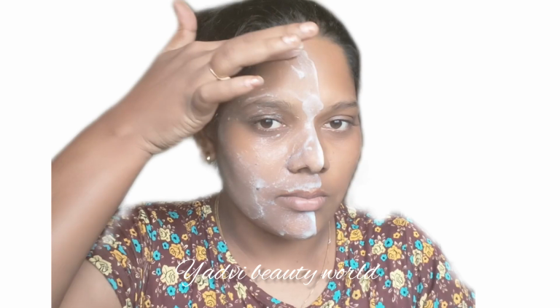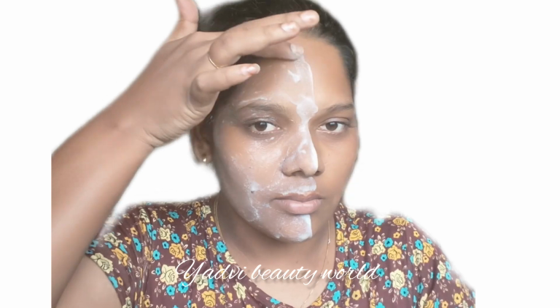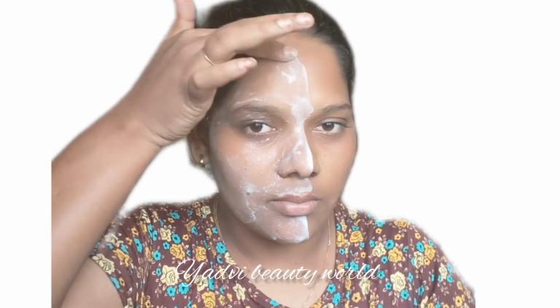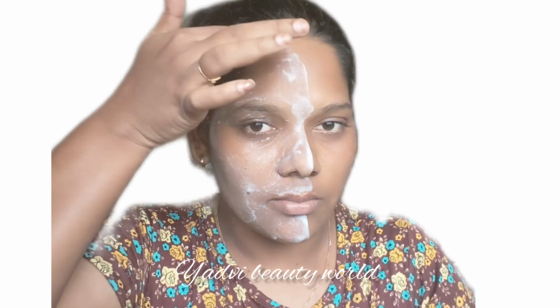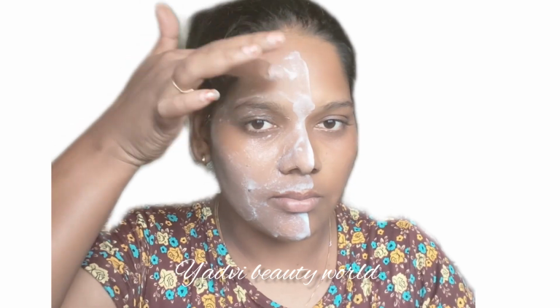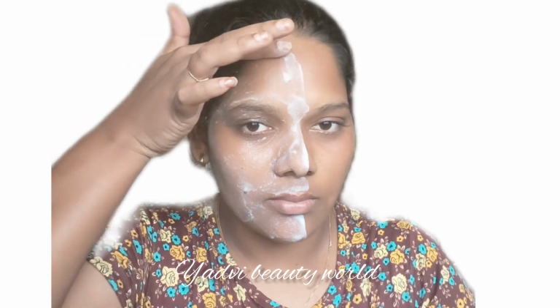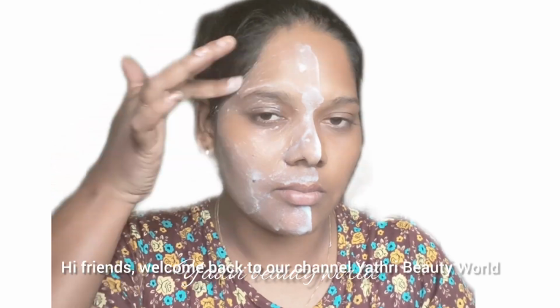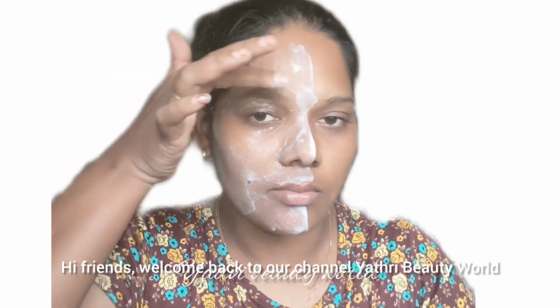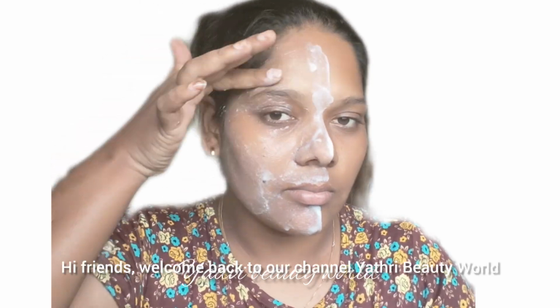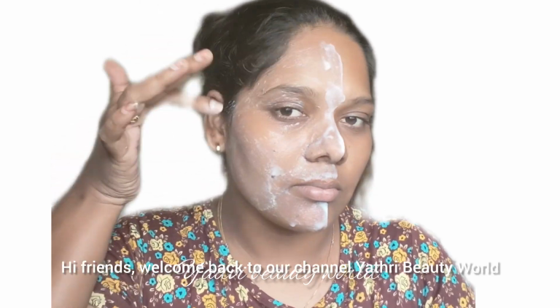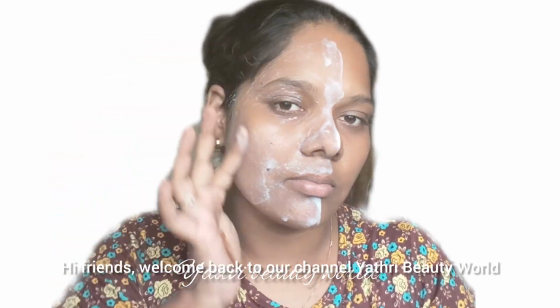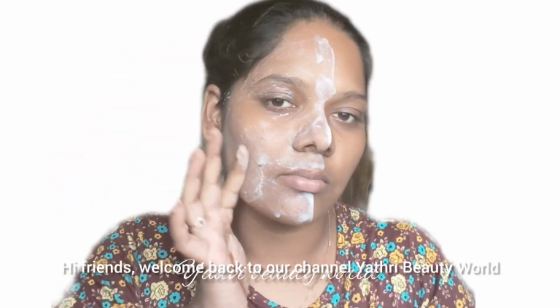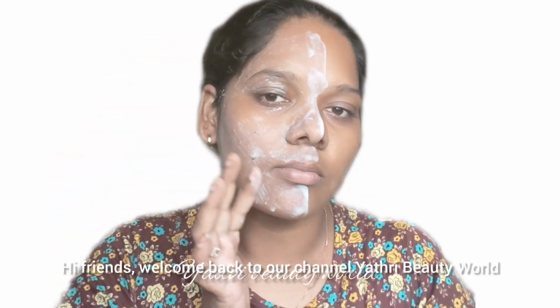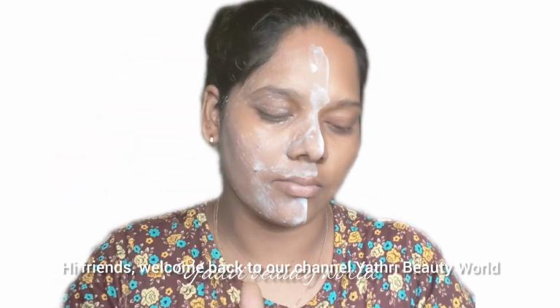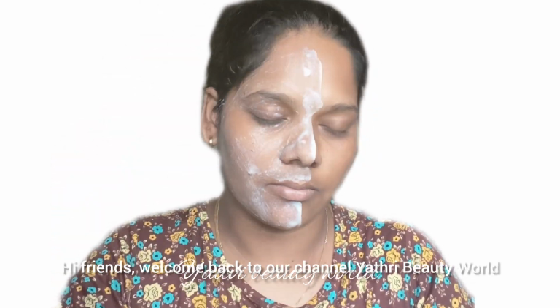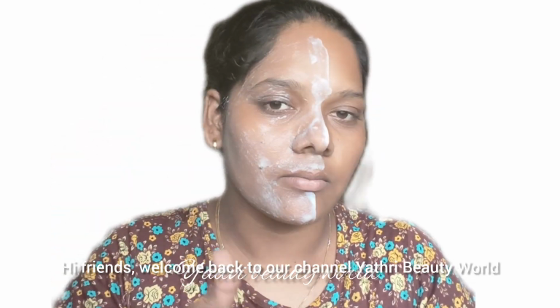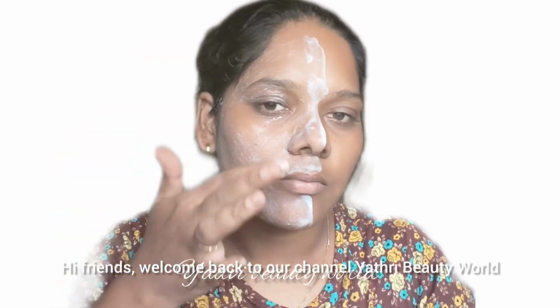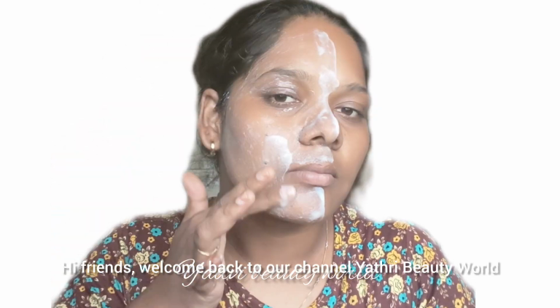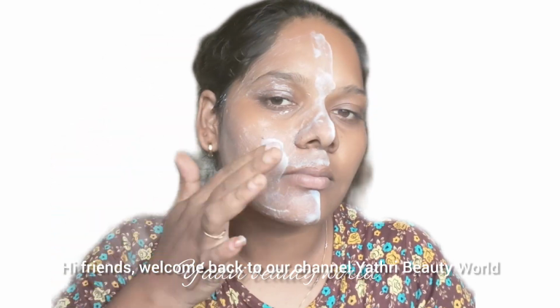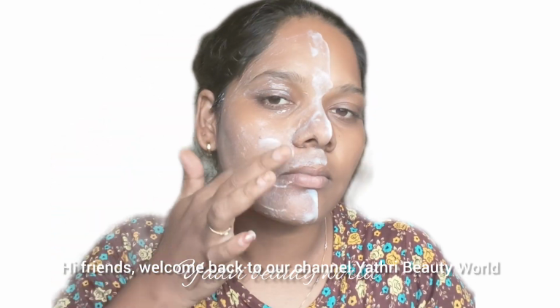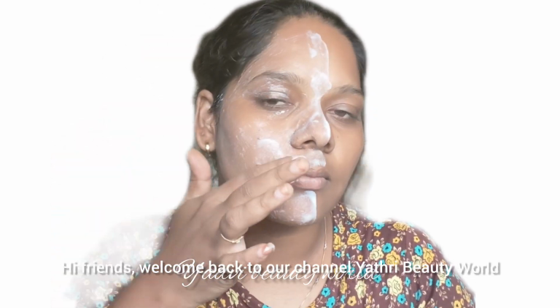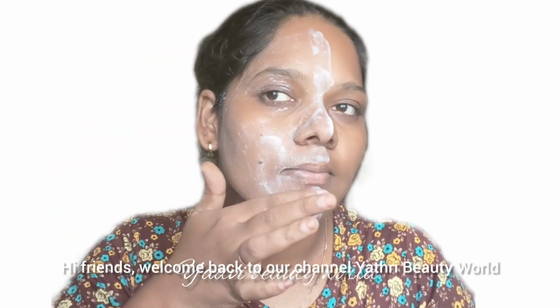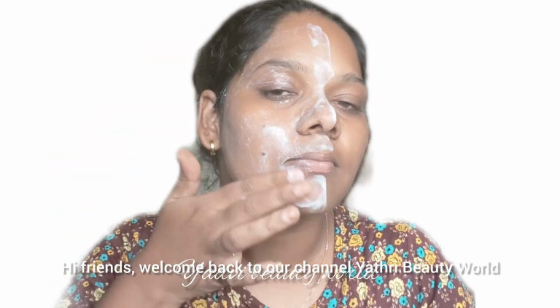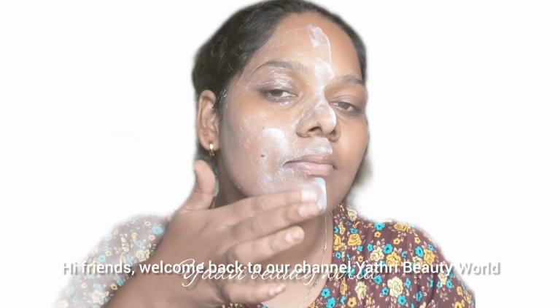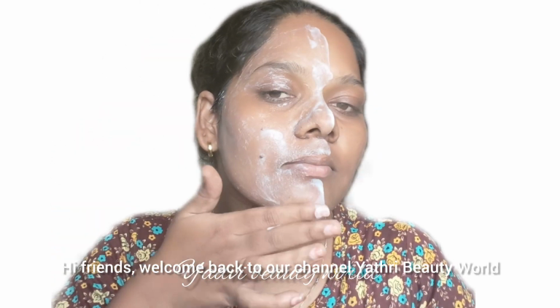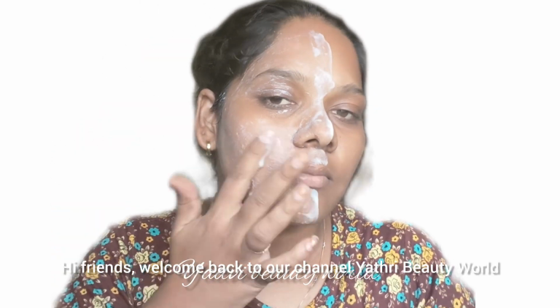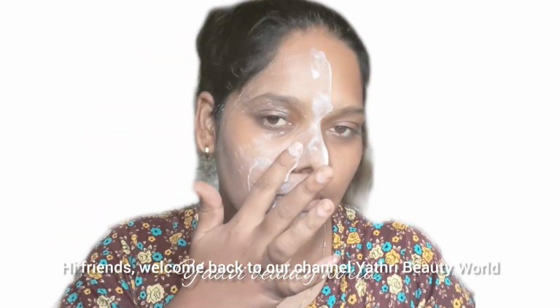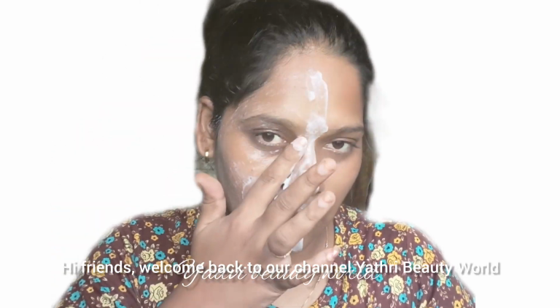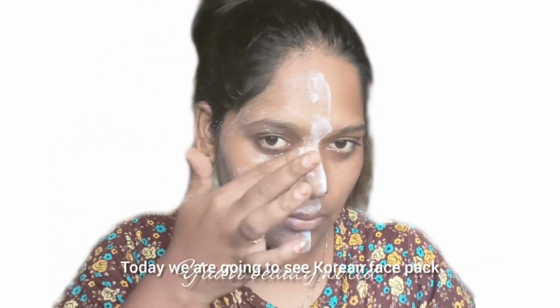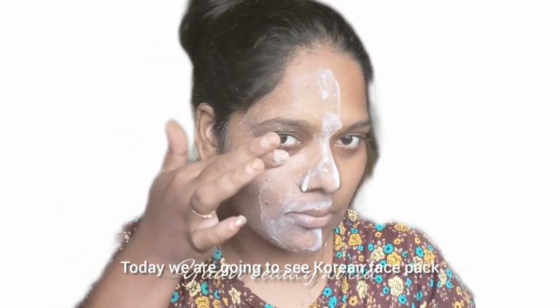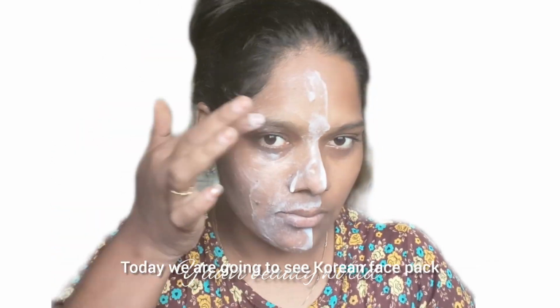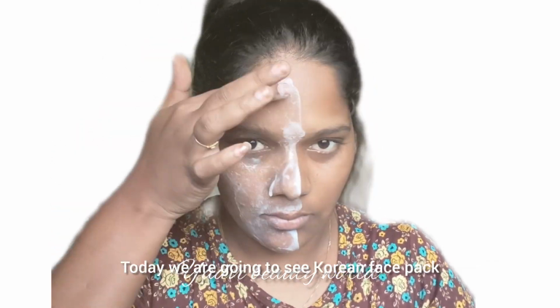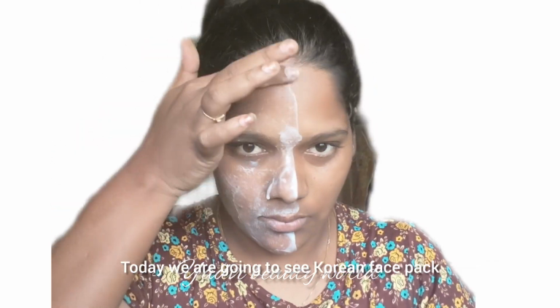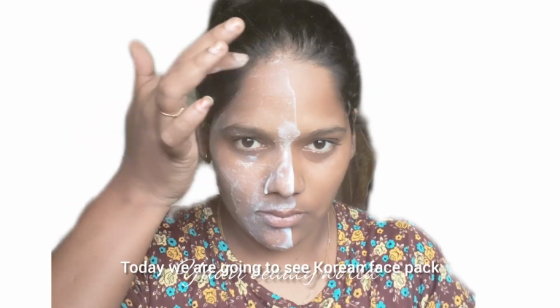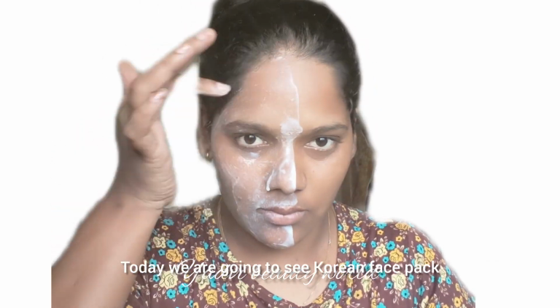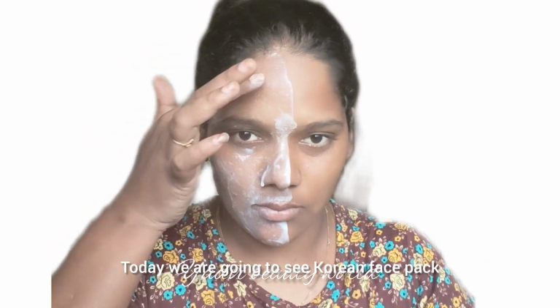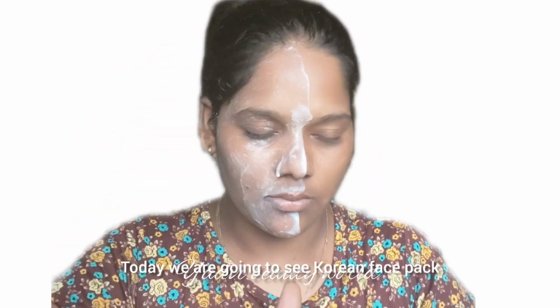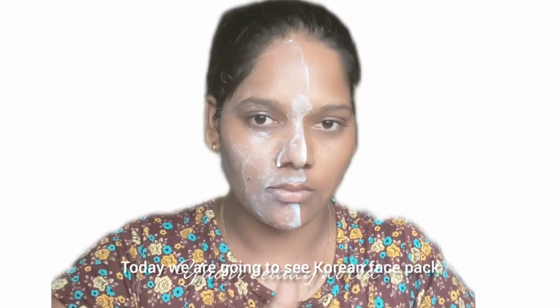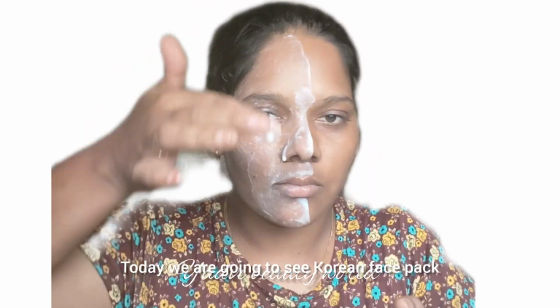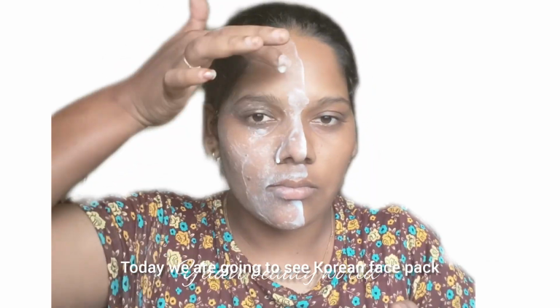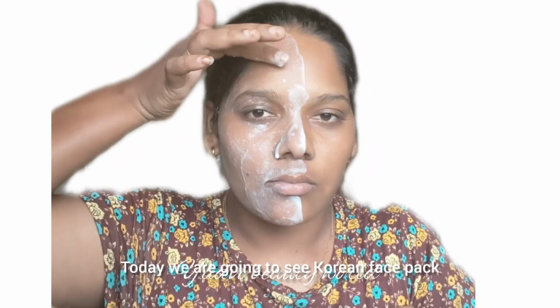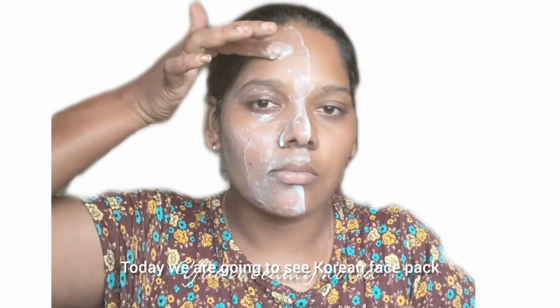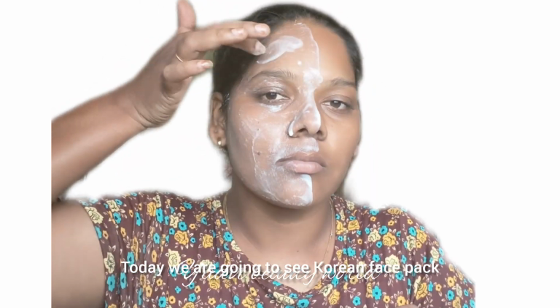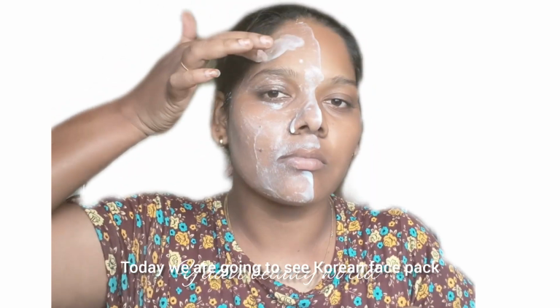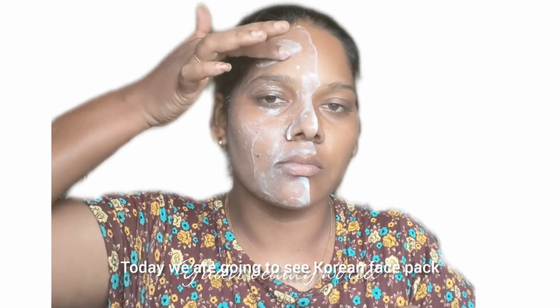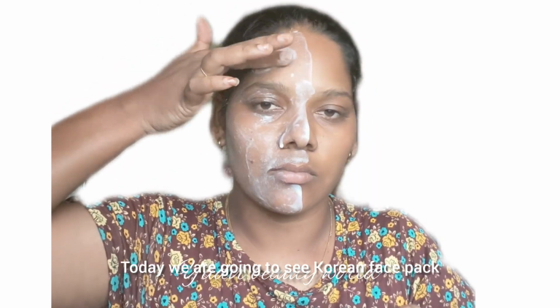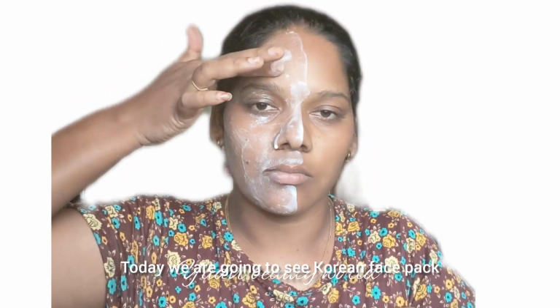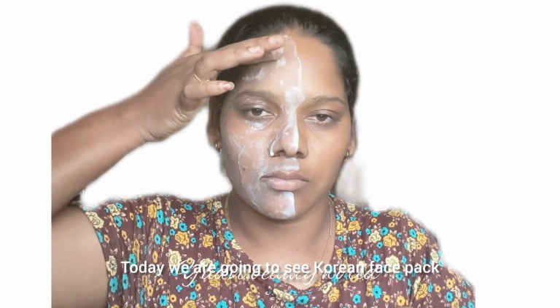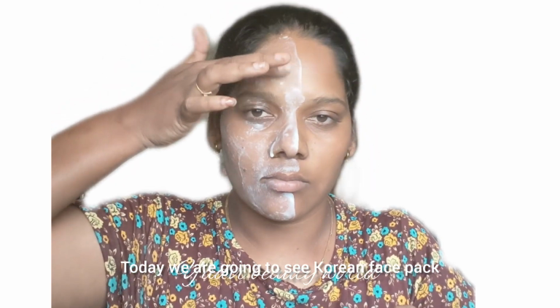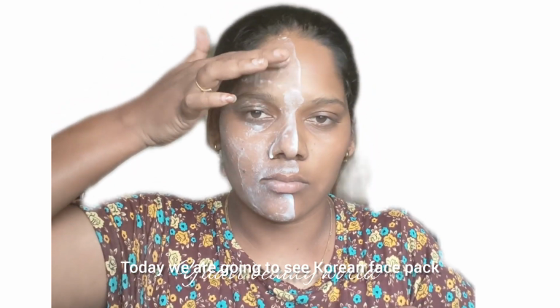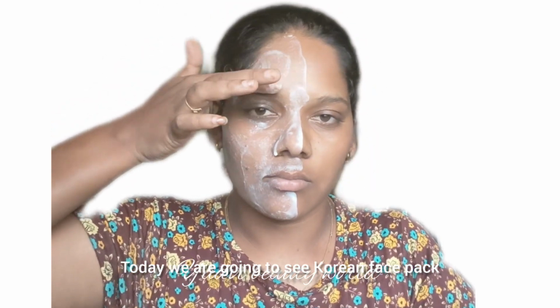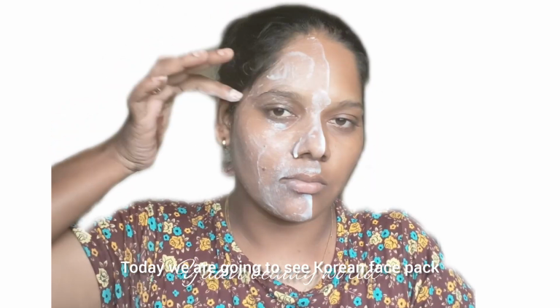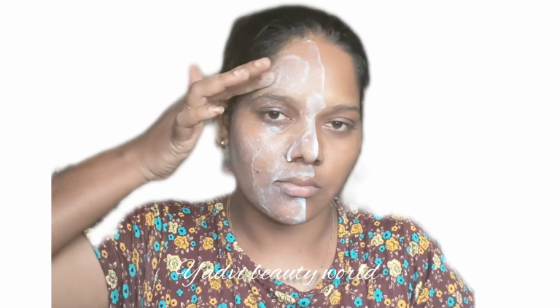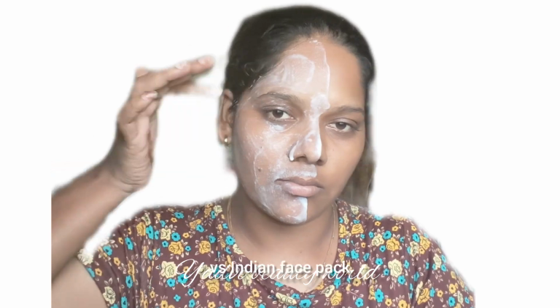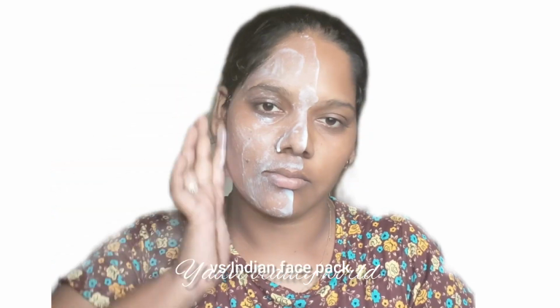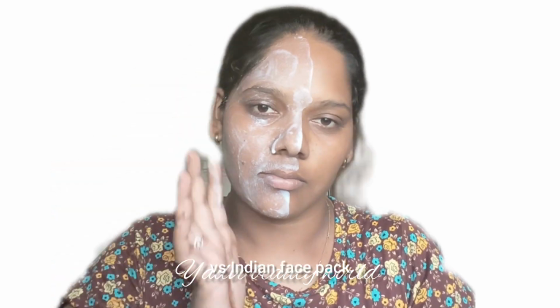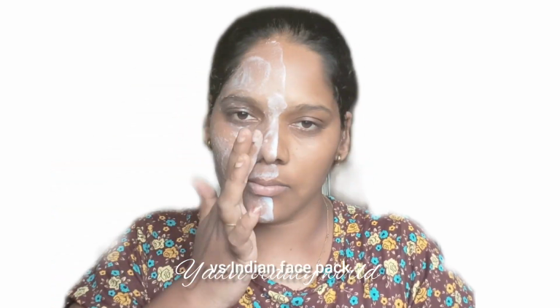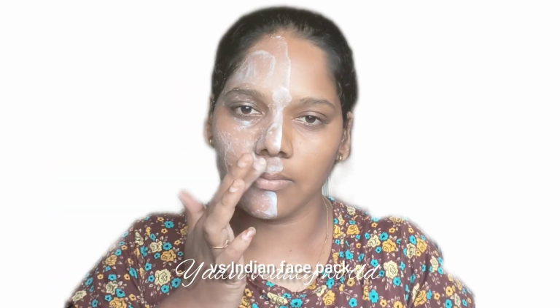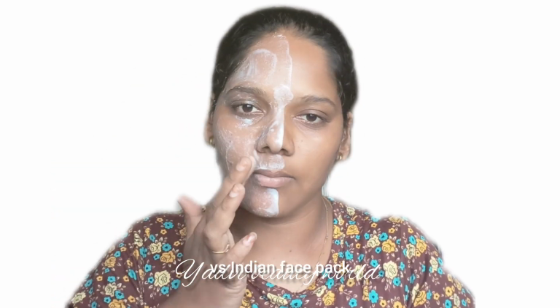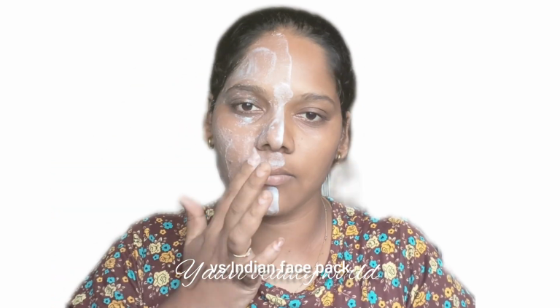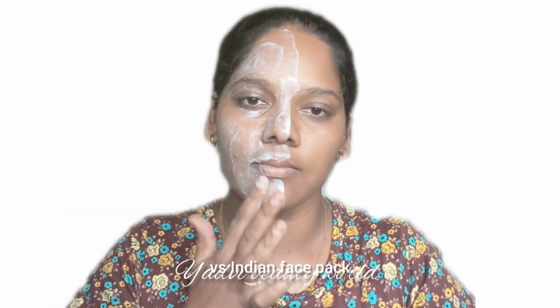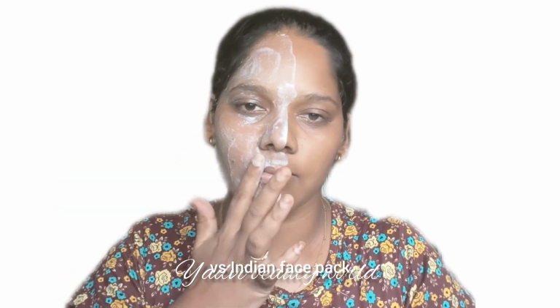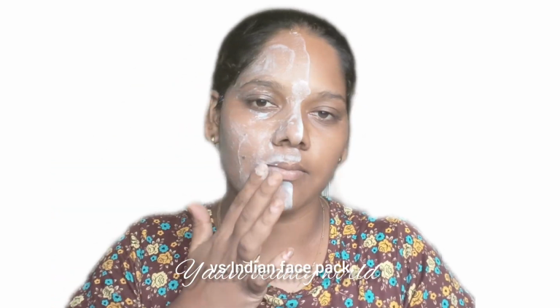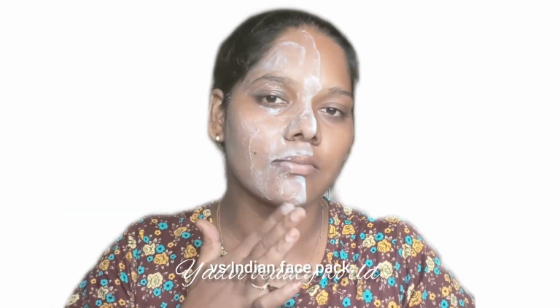Hi friends, welcome back to our channel, Yarthi Beauty World. Today, we will see Korean Face Pack vs Indian Face Pack.